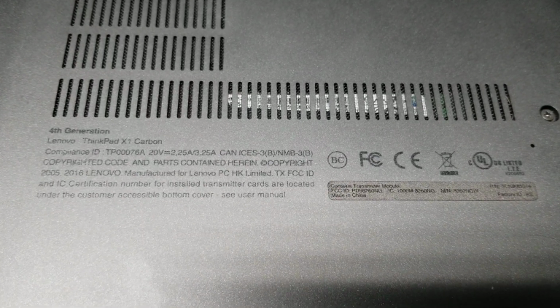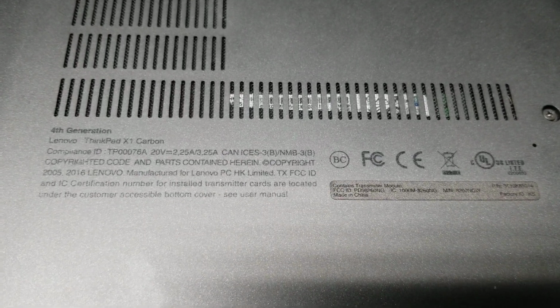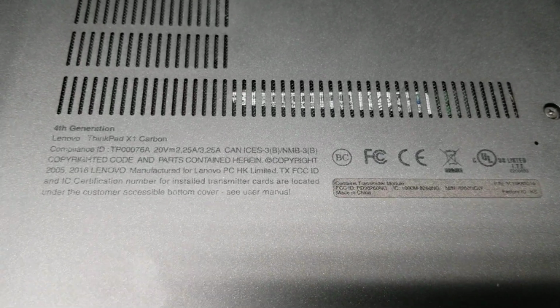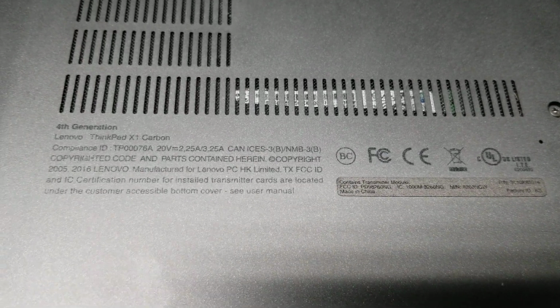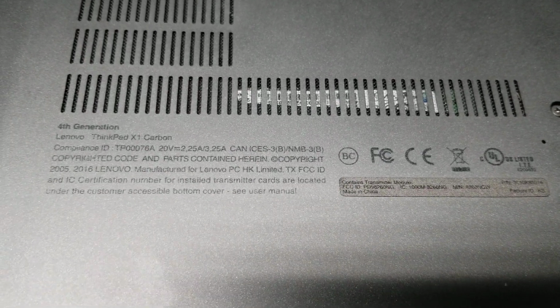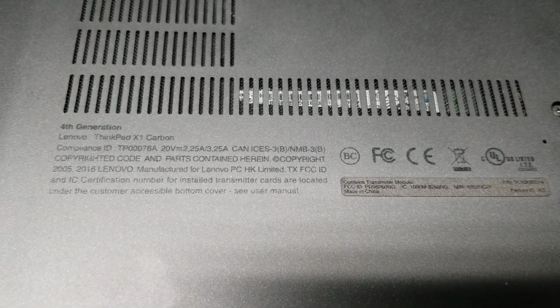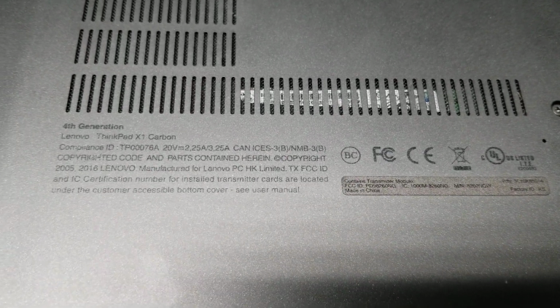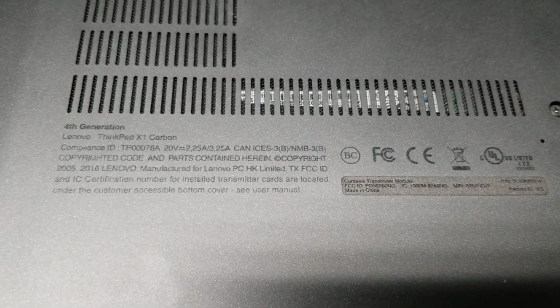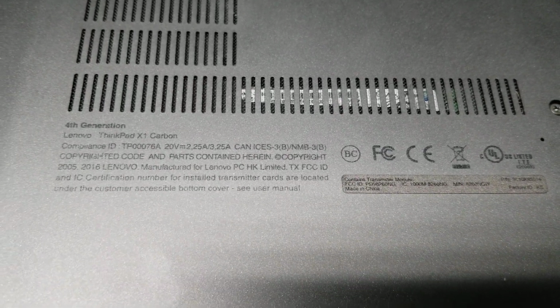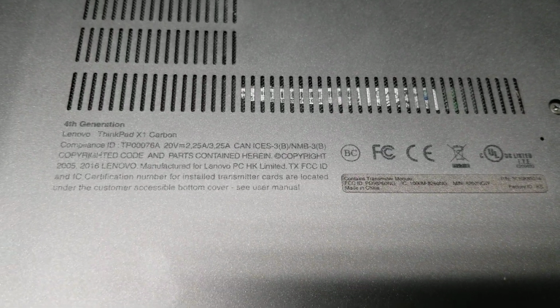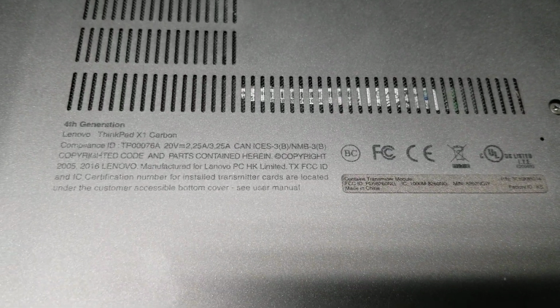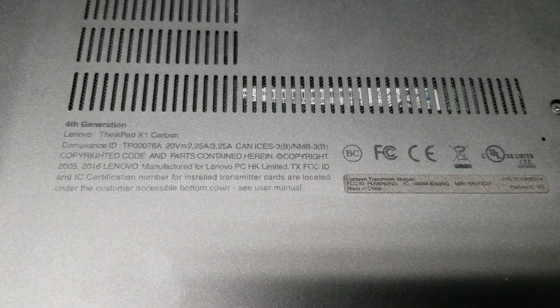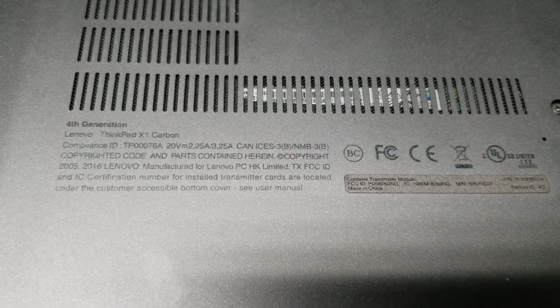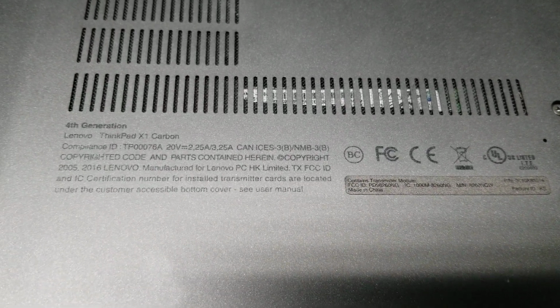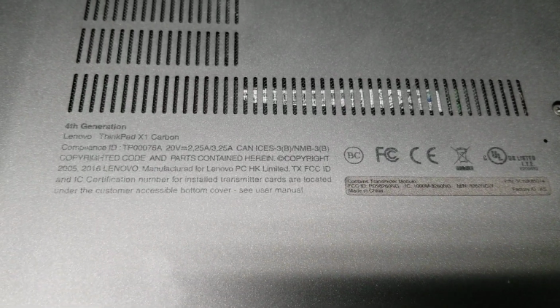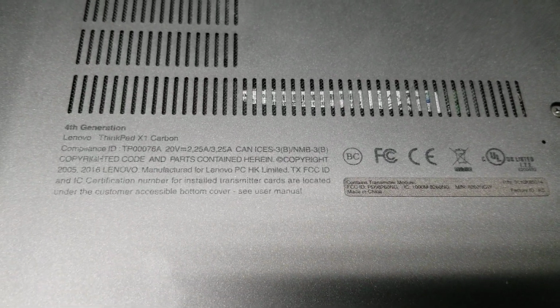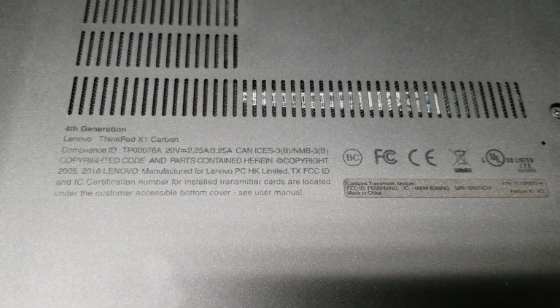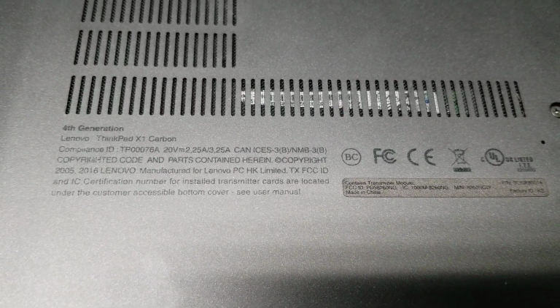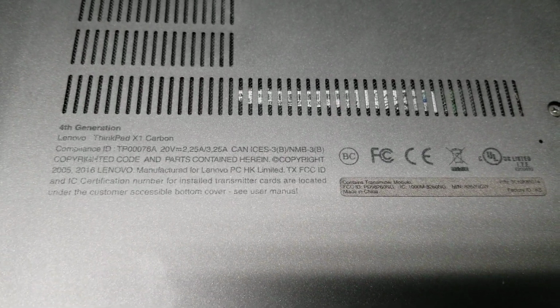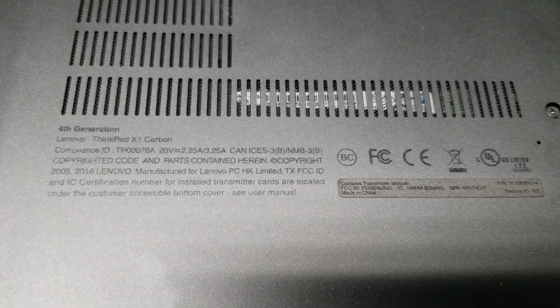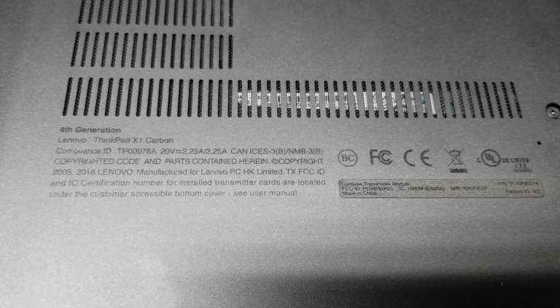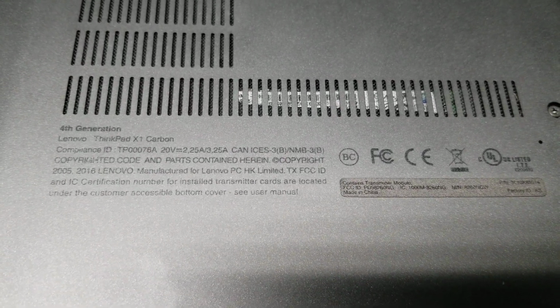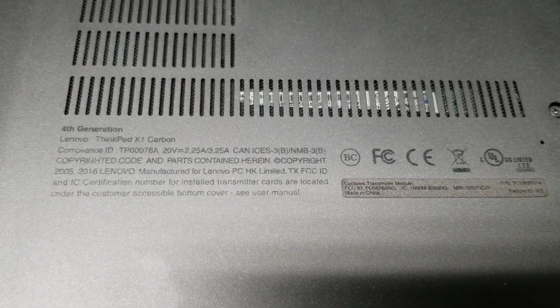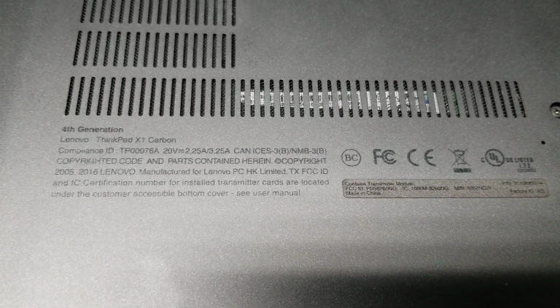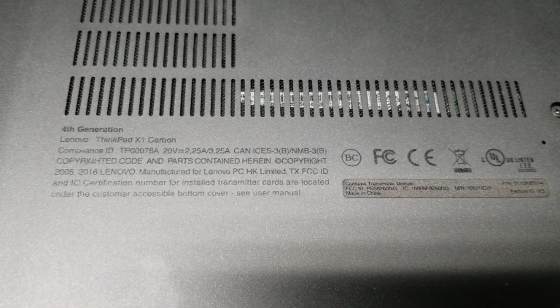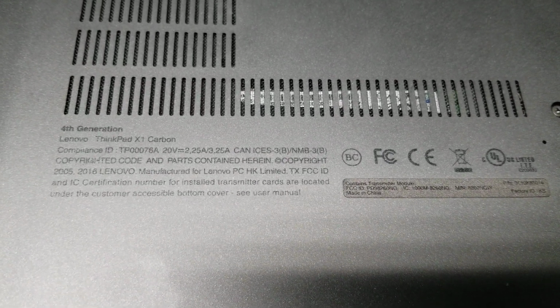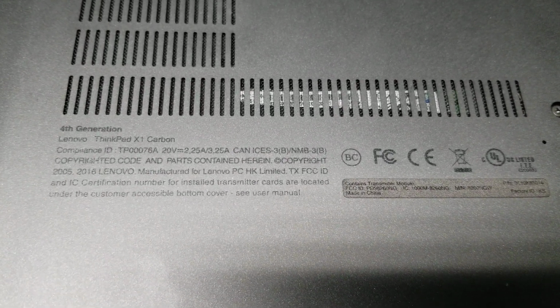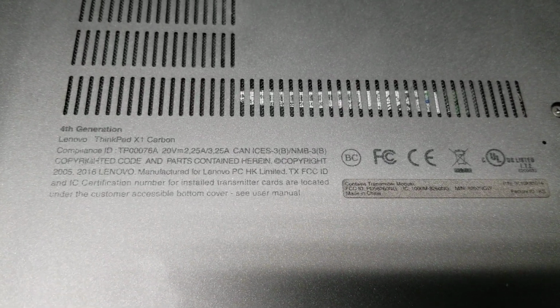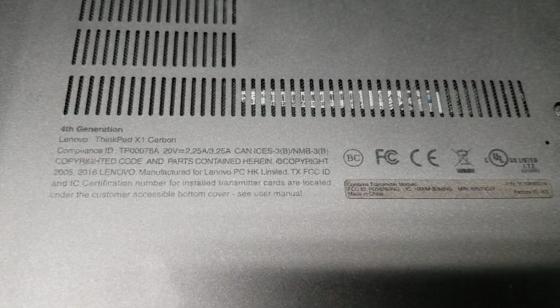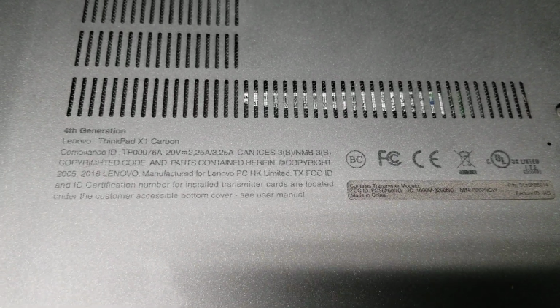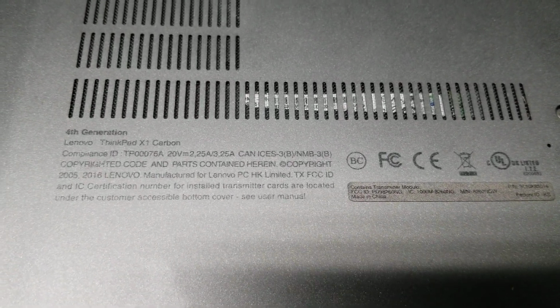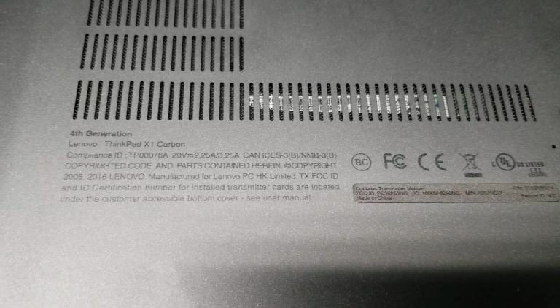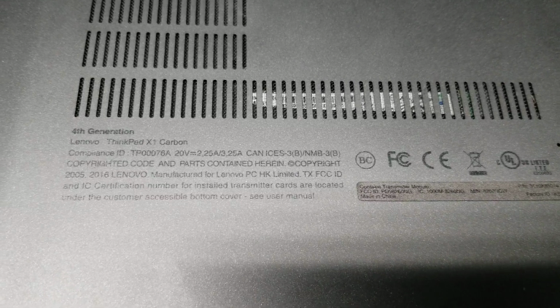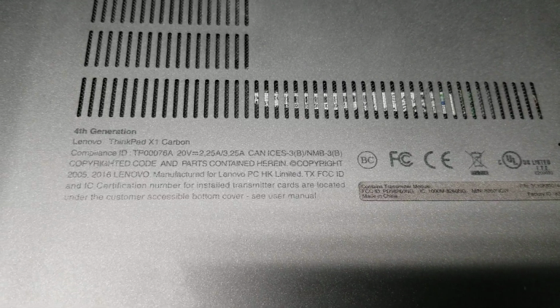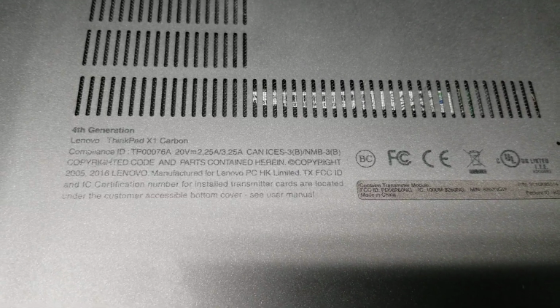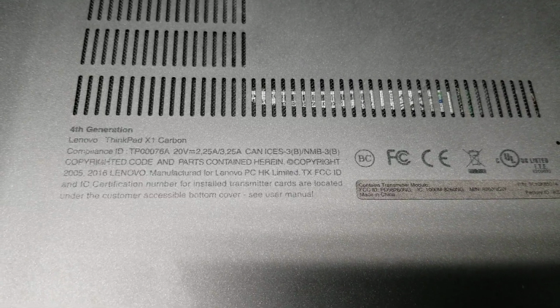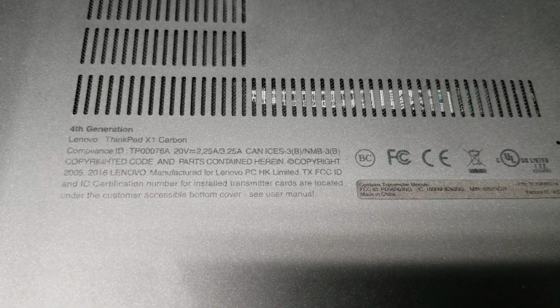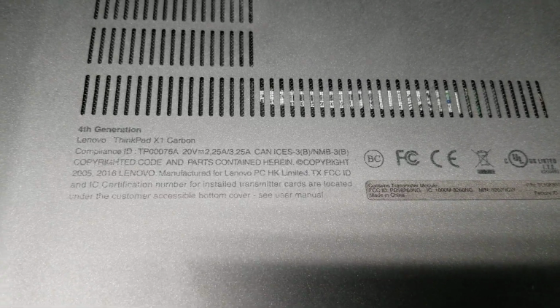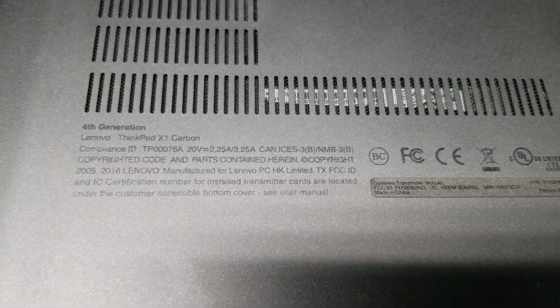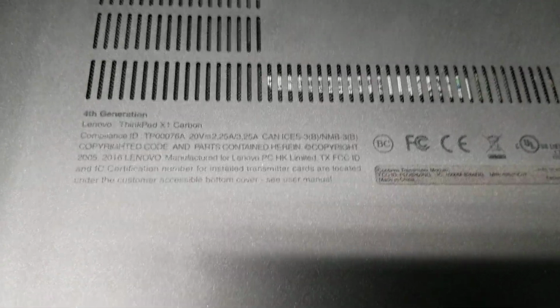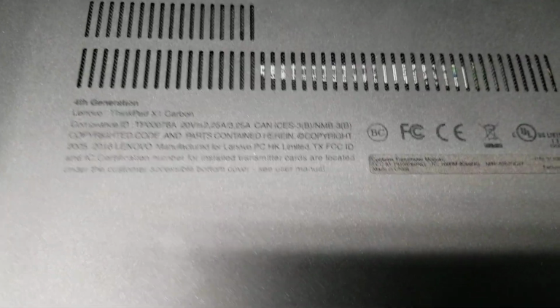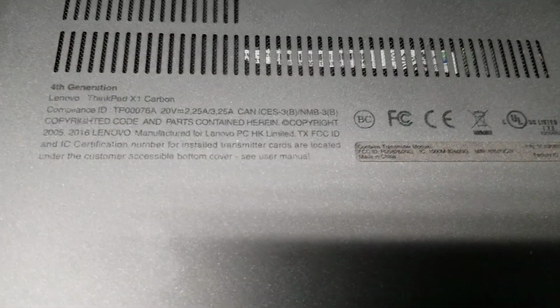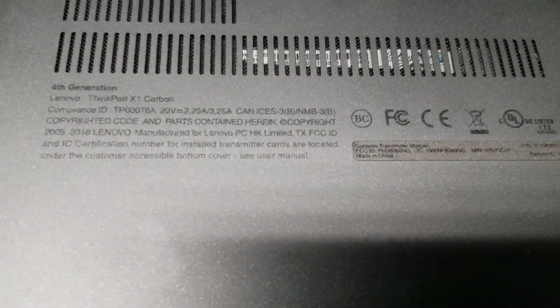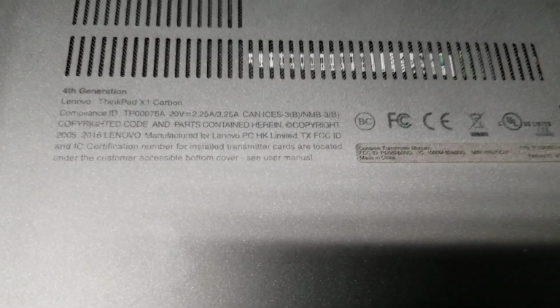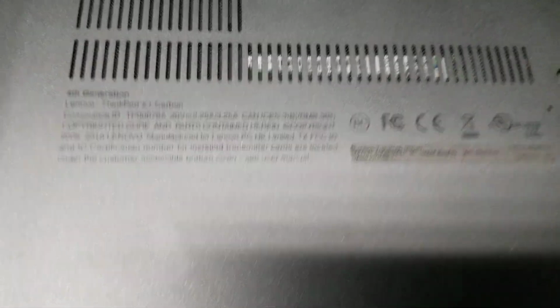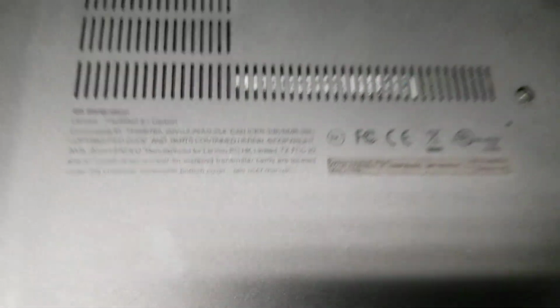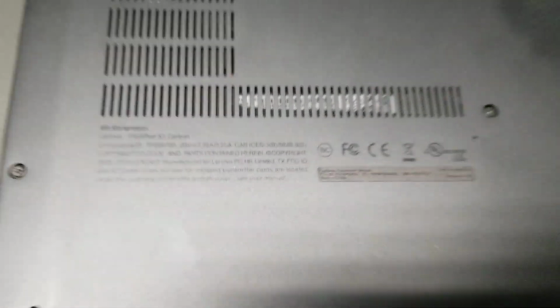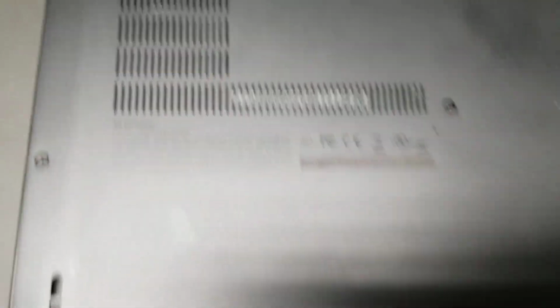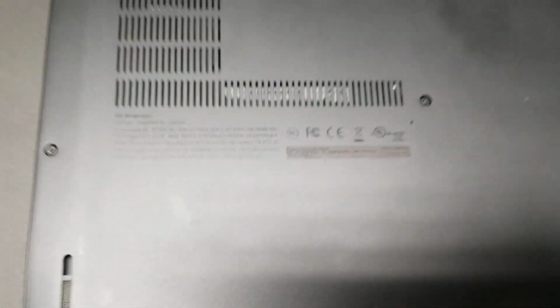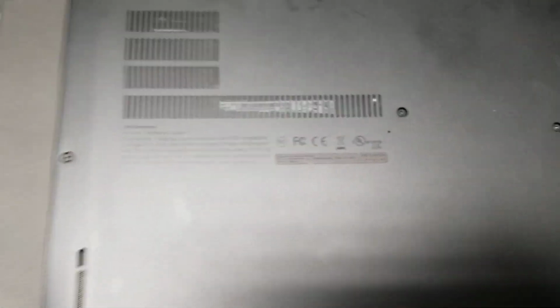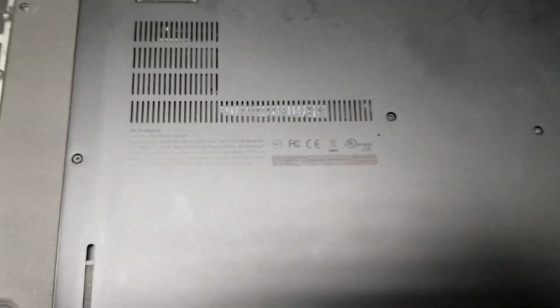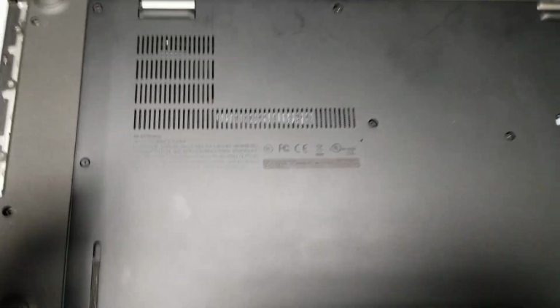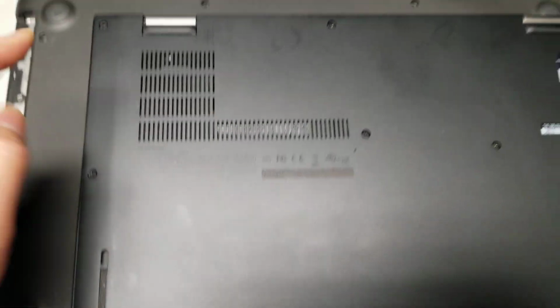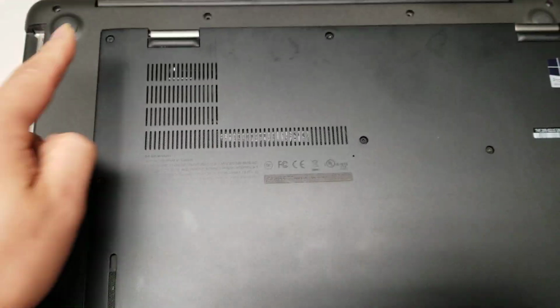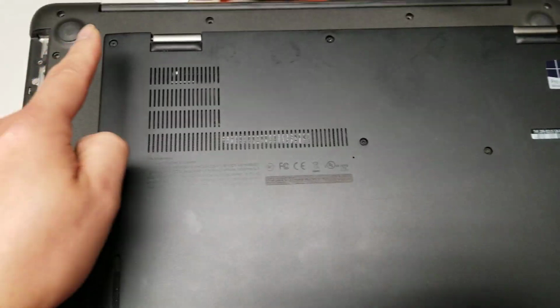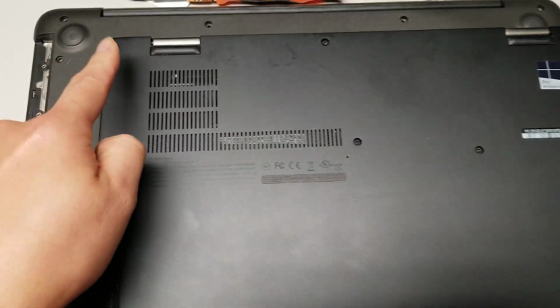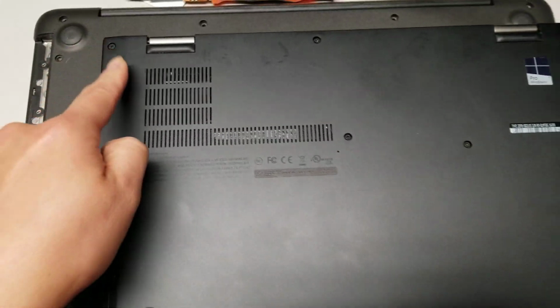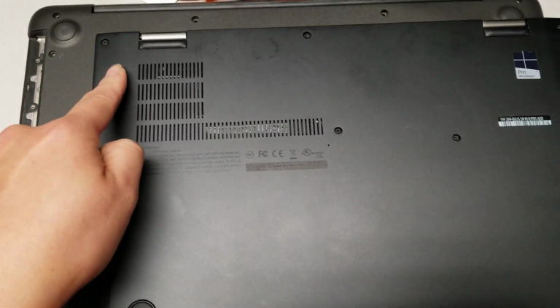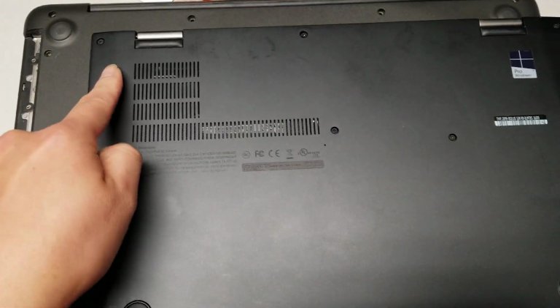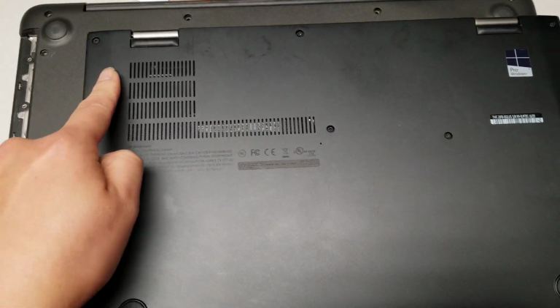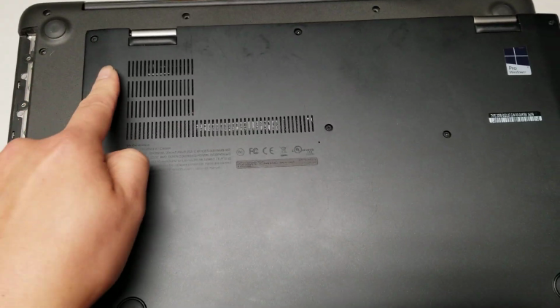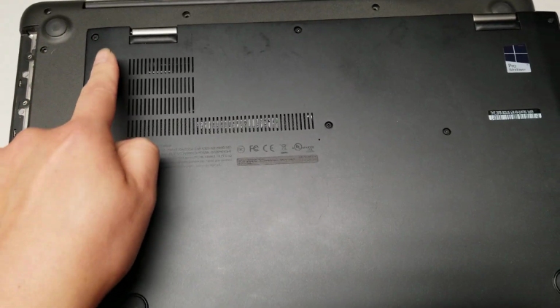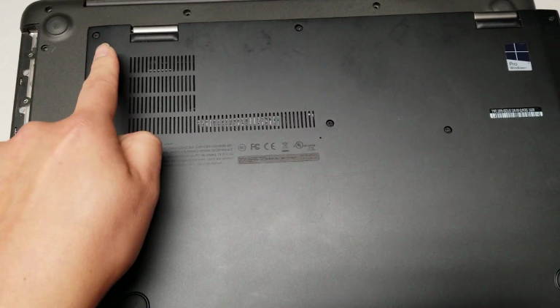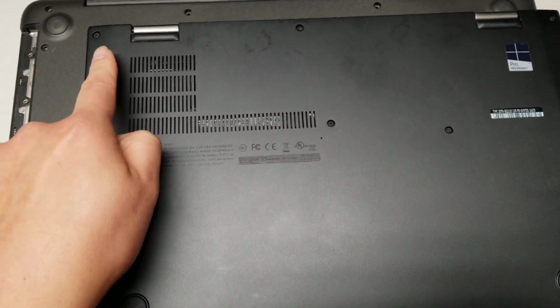I'm going to show how to open up a Lenovo ThinkPad X1 Carbon 4th generation. It's pretty simple — just remove all the screws on the bottom.